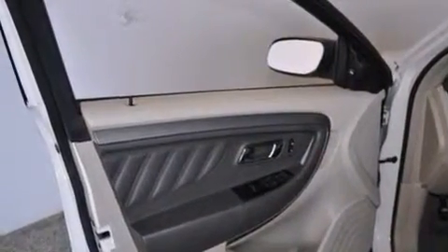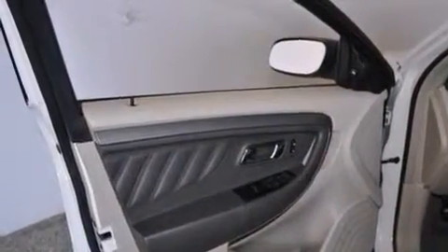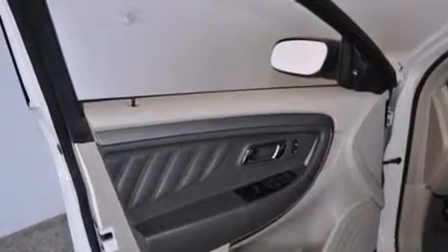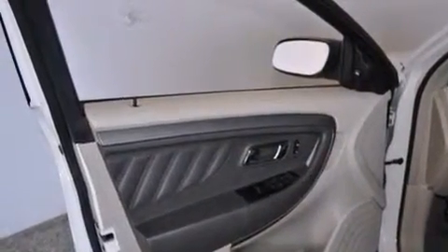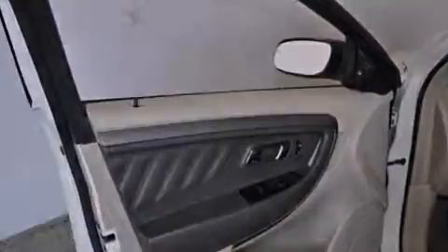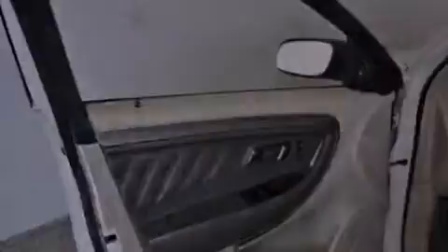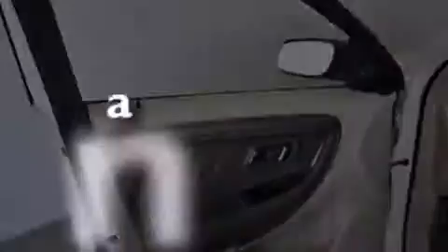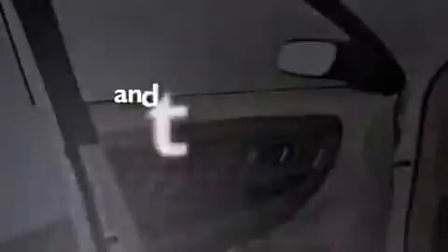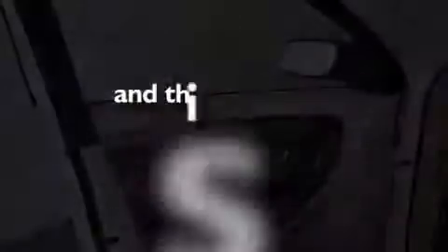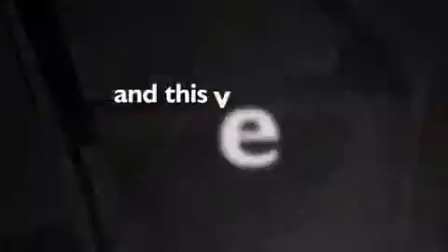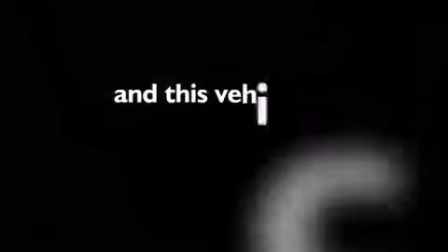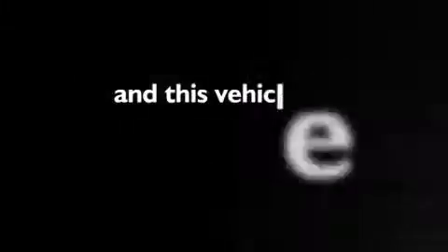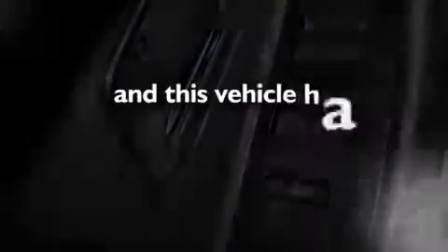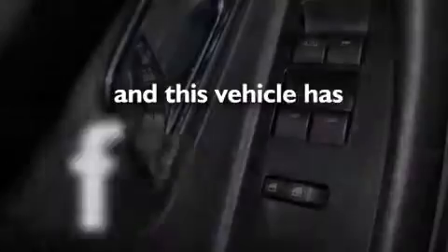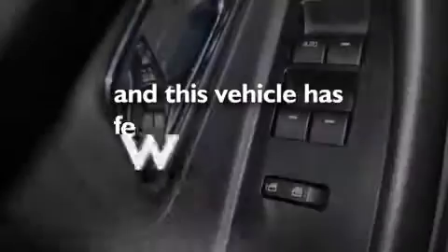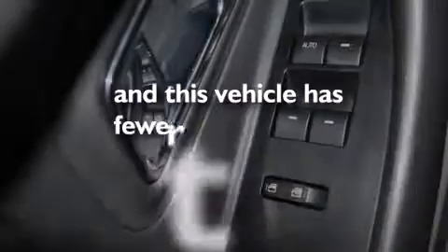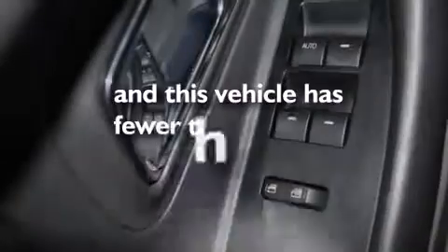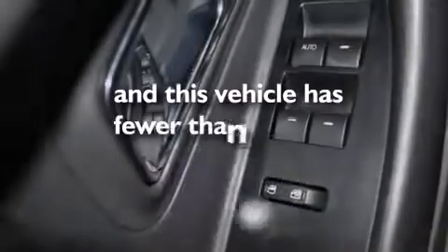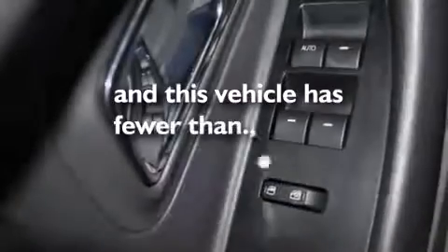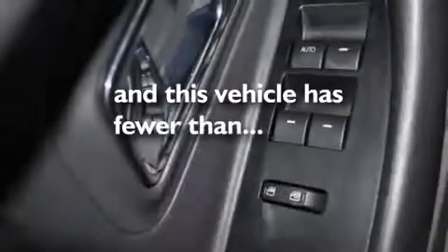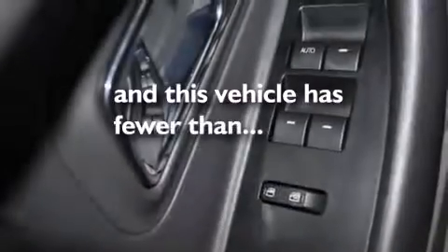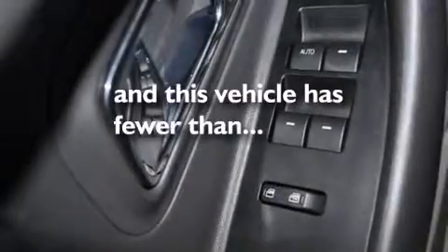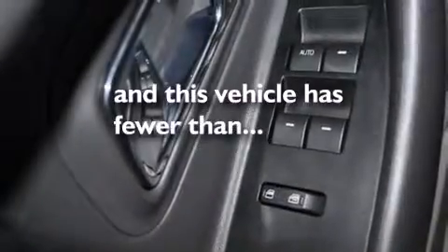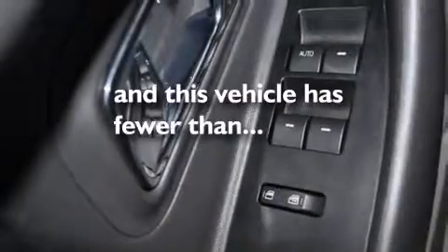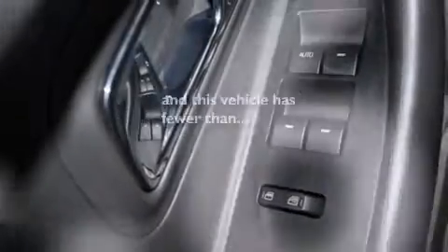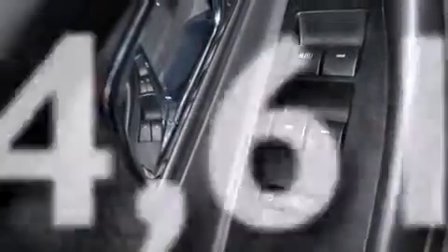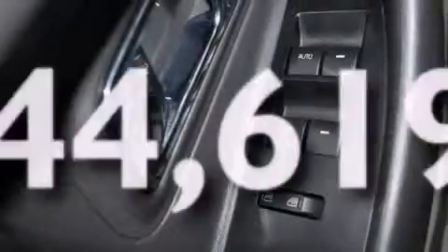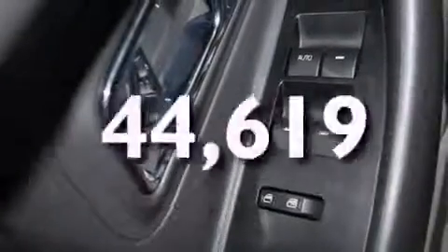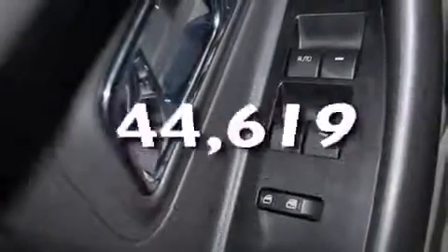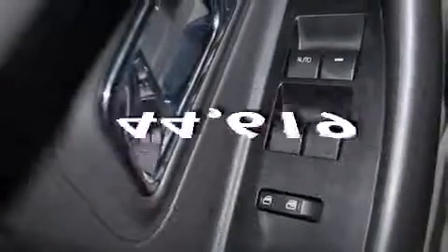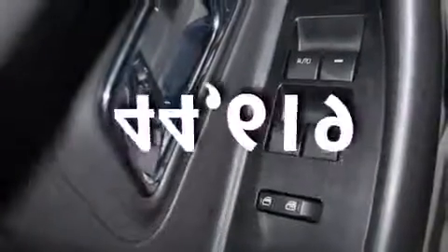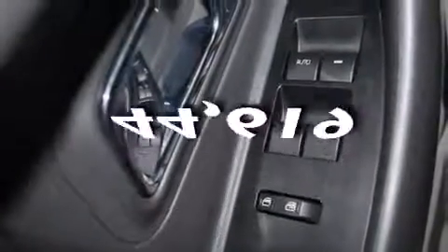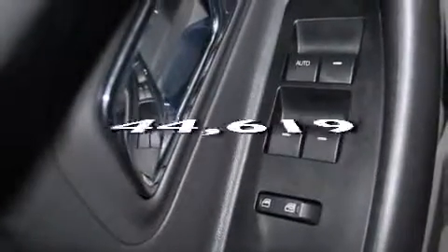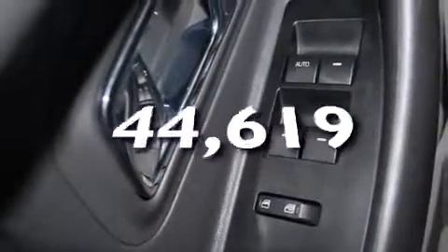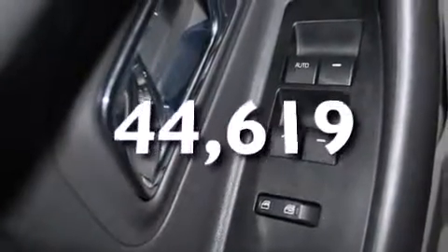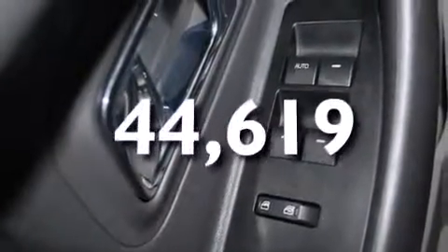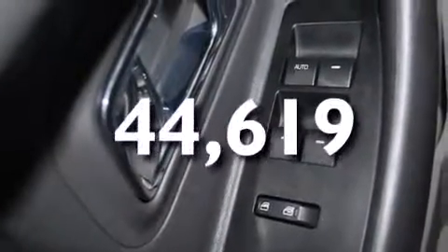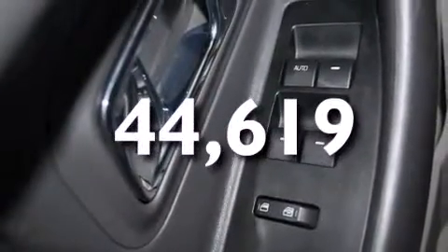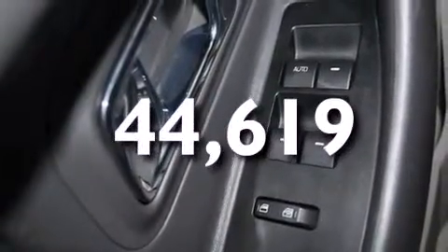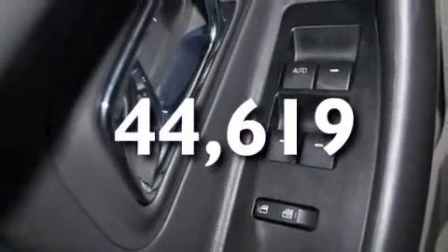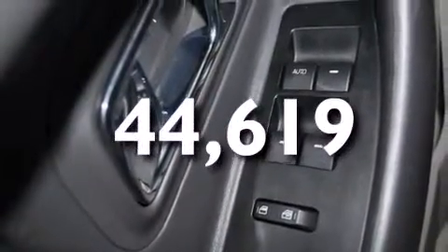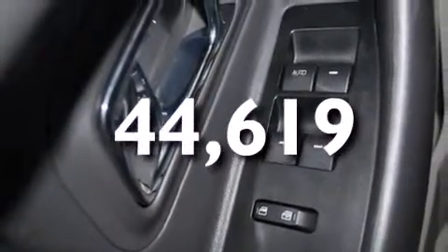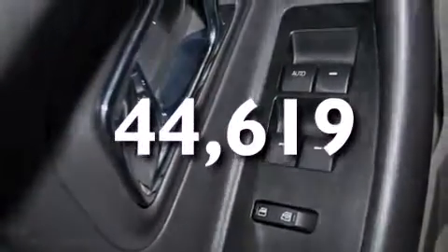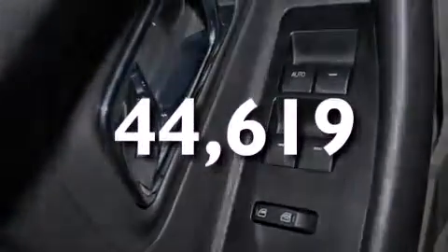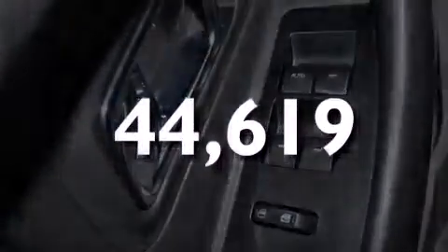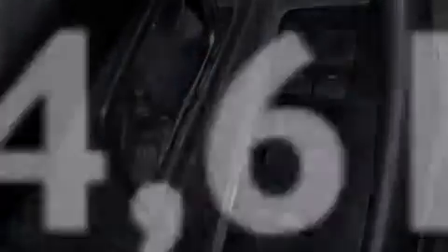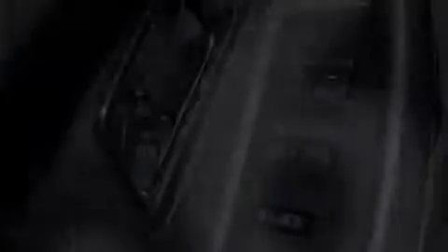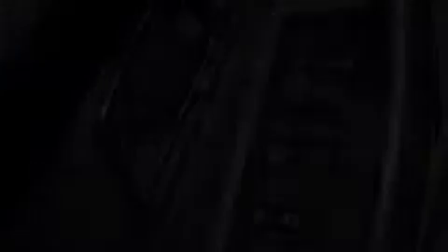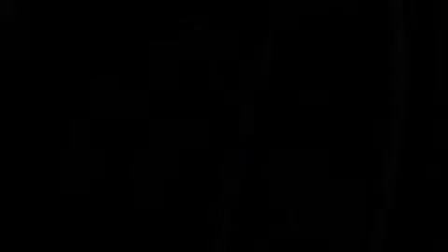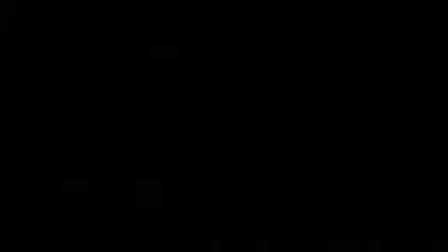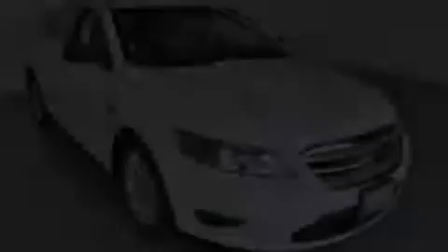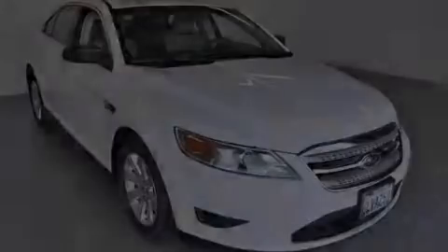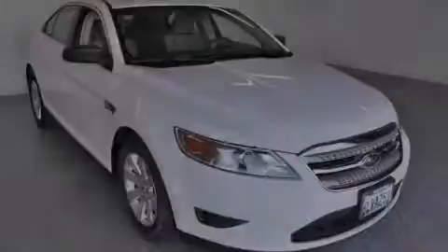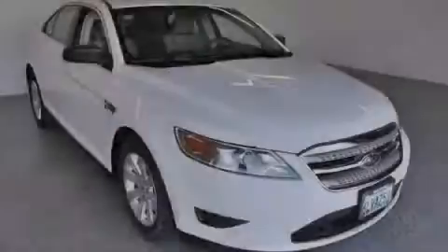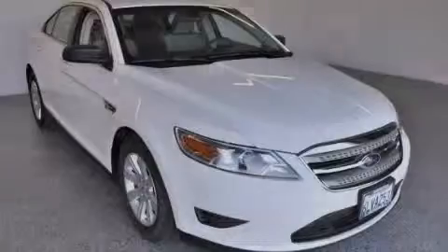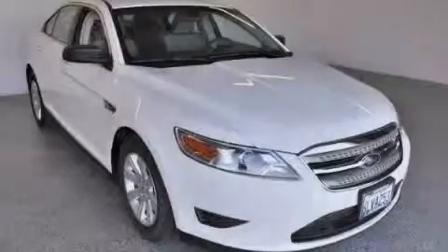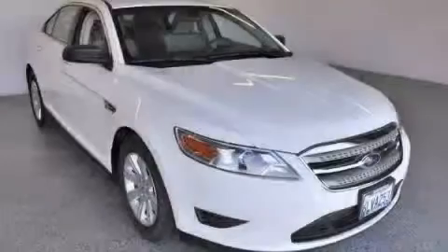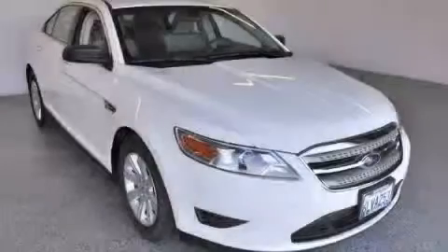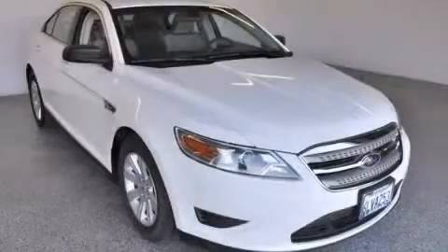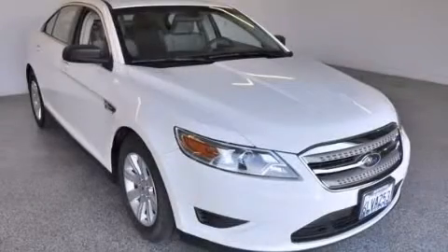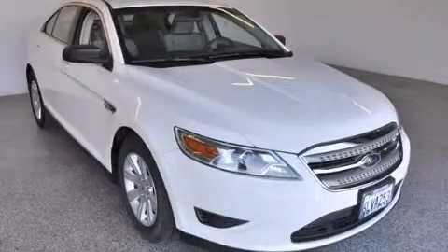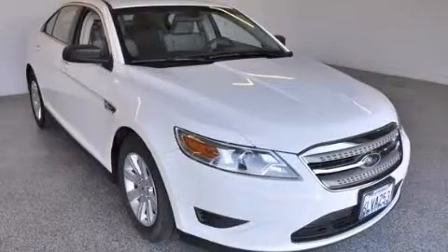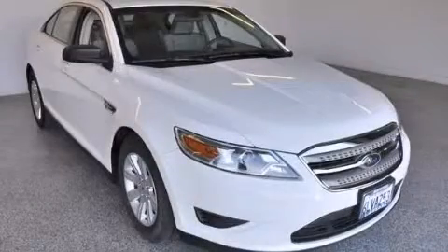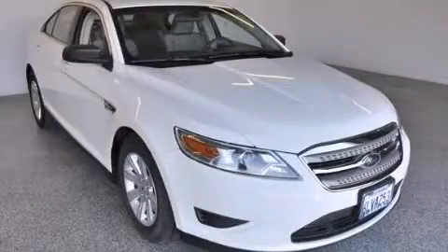This vehicle has less than 45,000 miles. Stop by today and test drive this automobile for yourself.